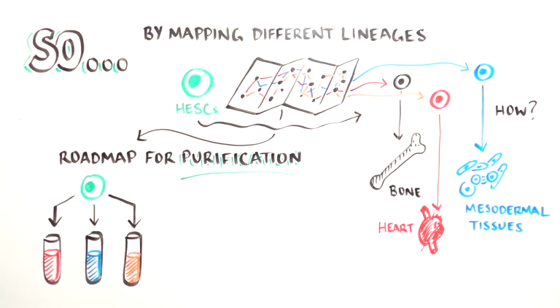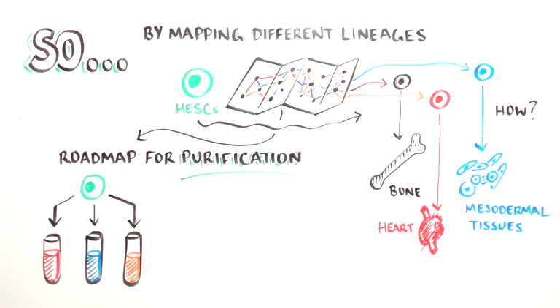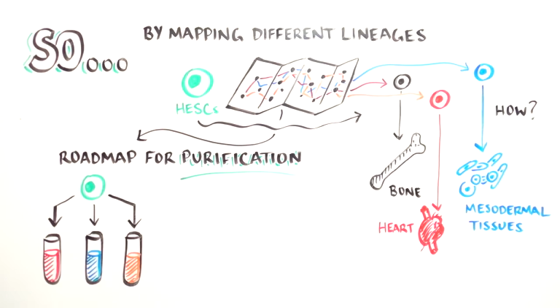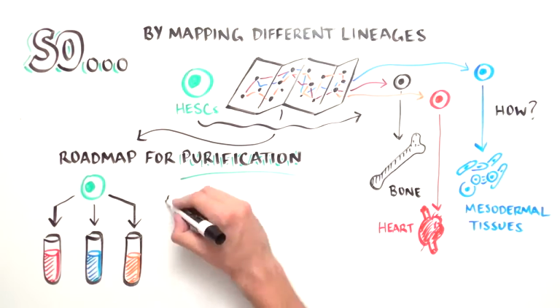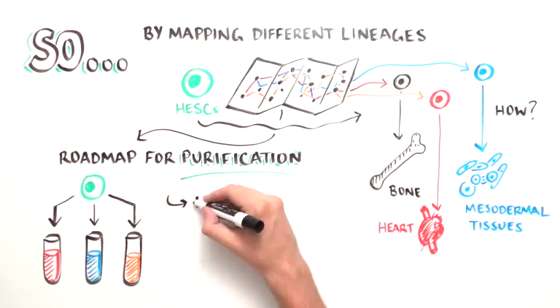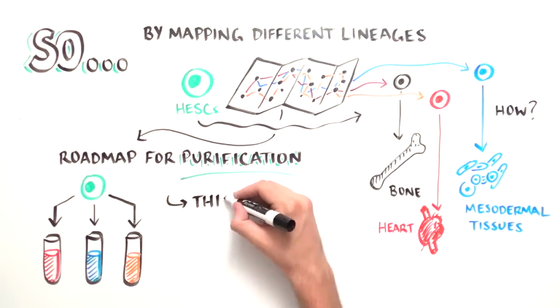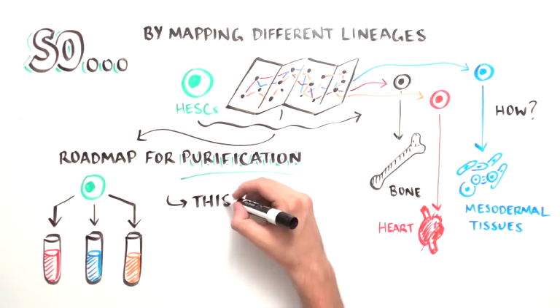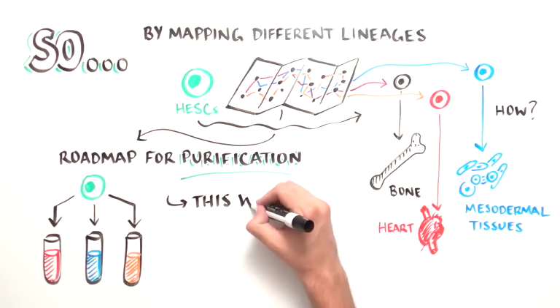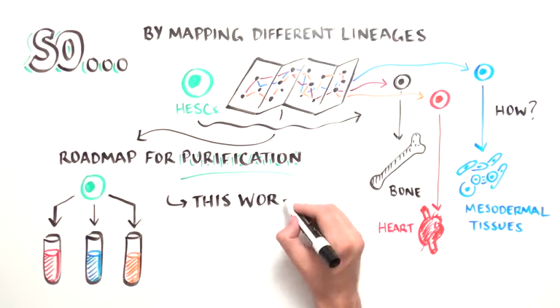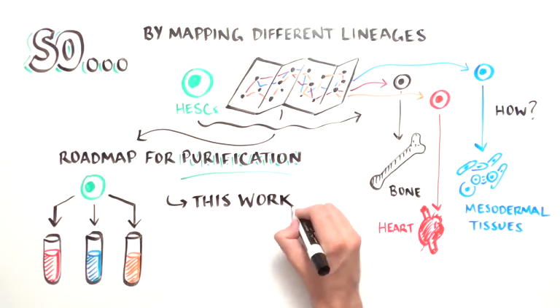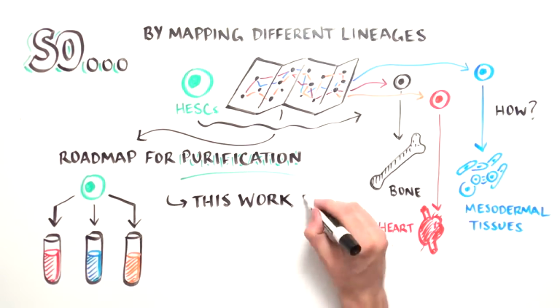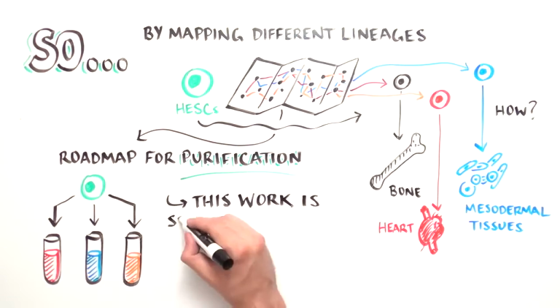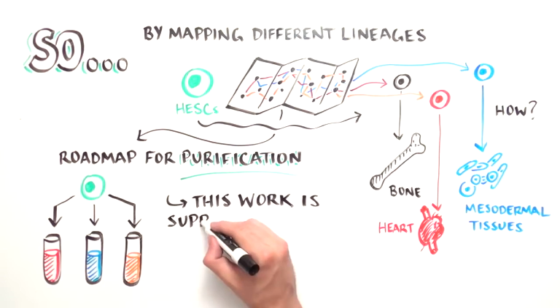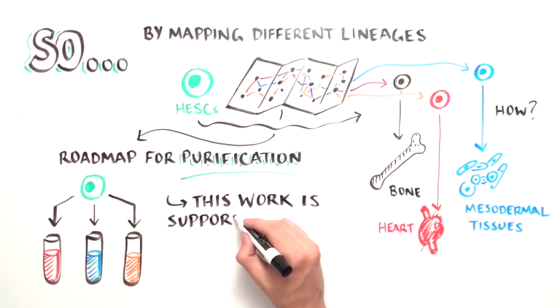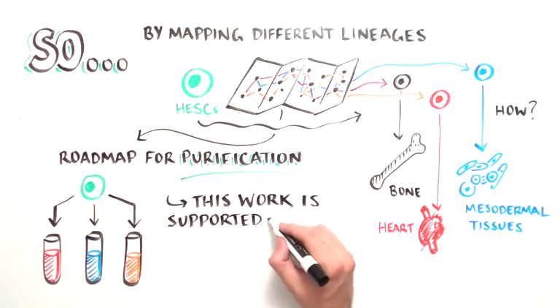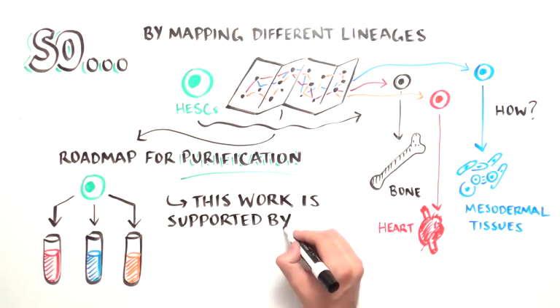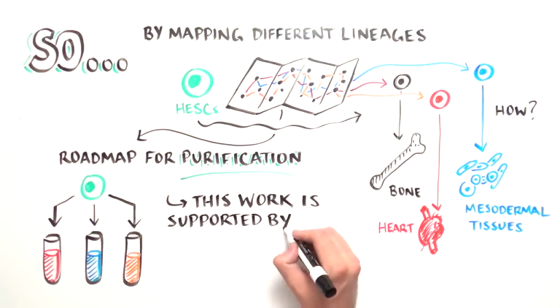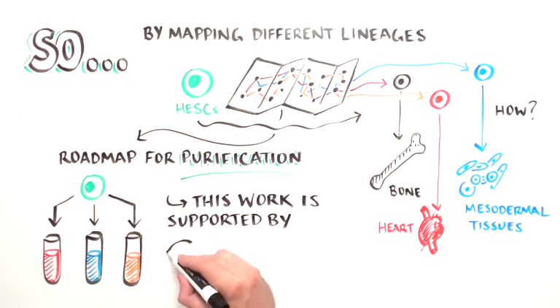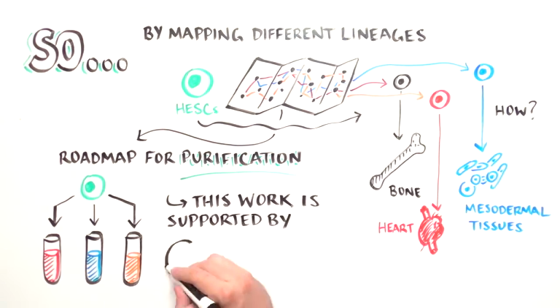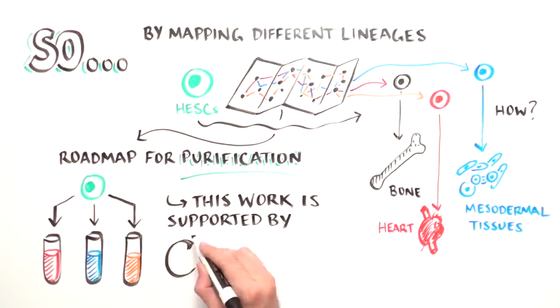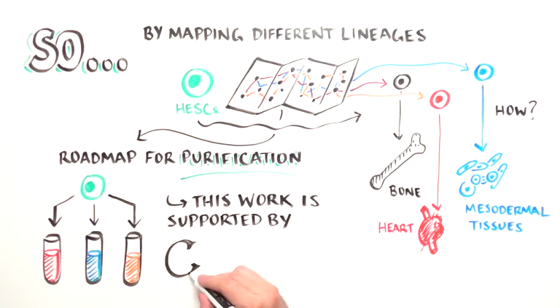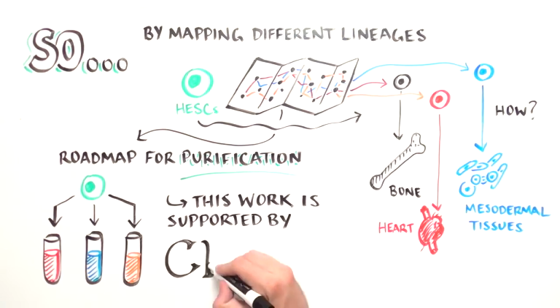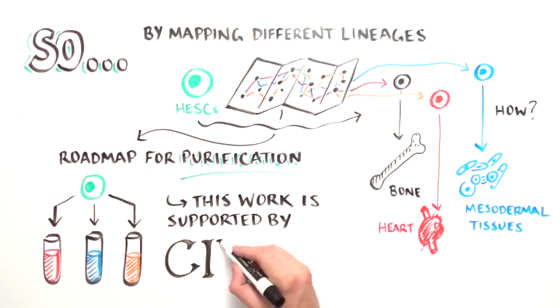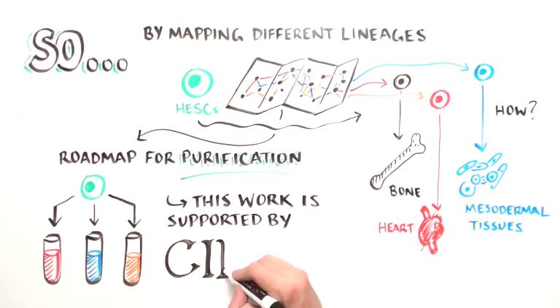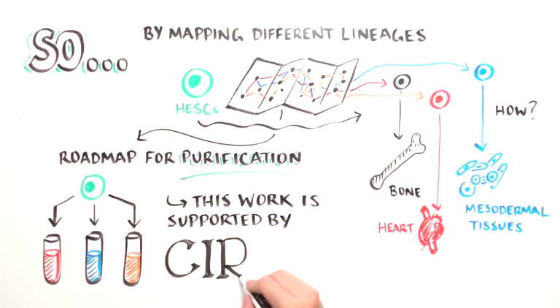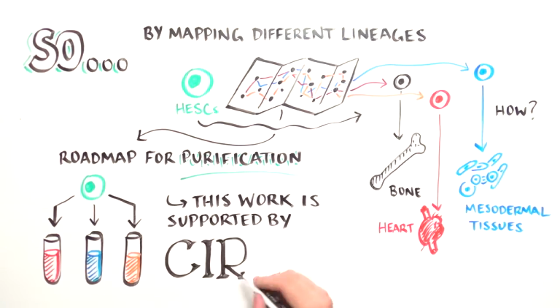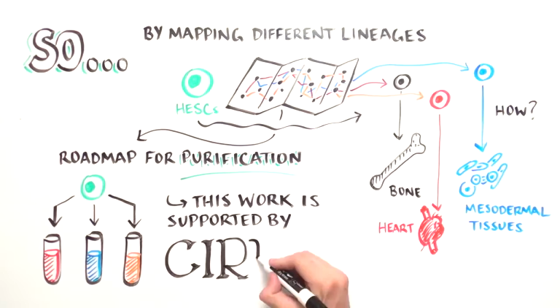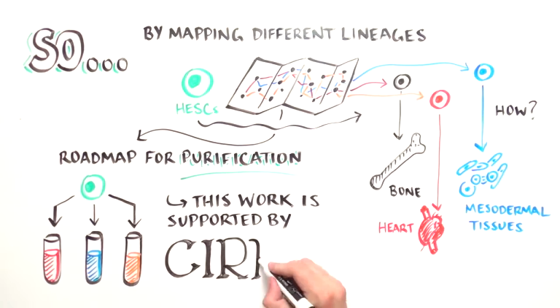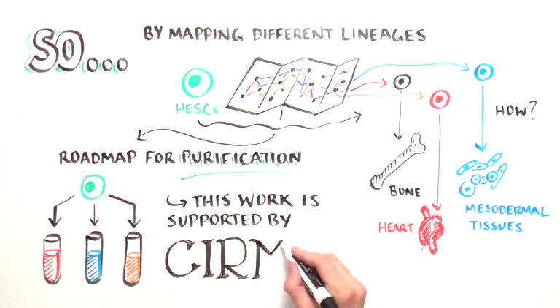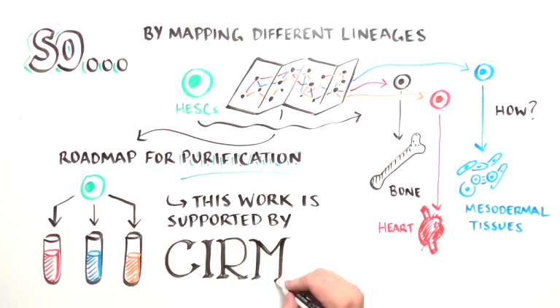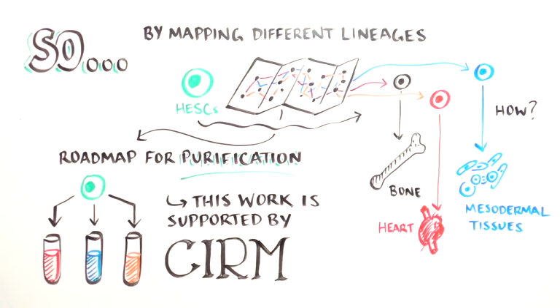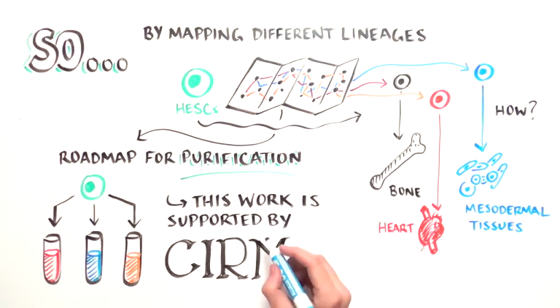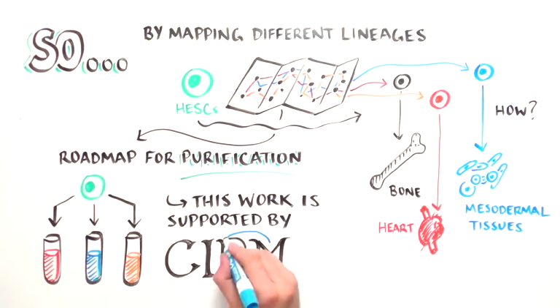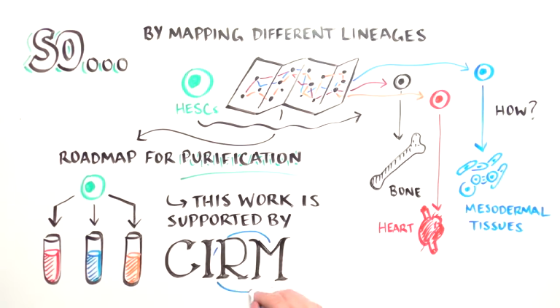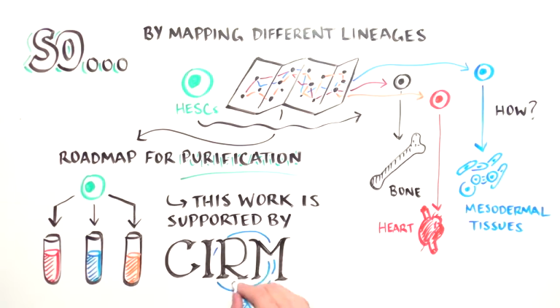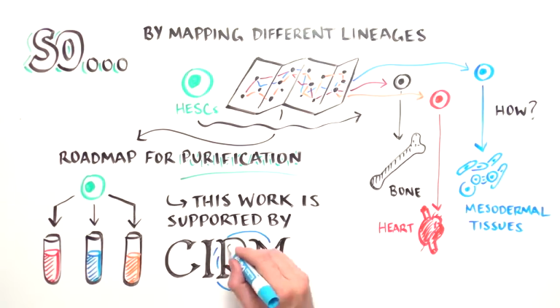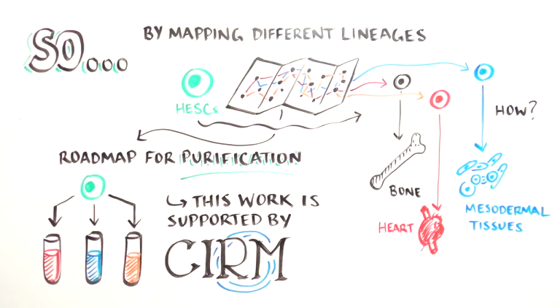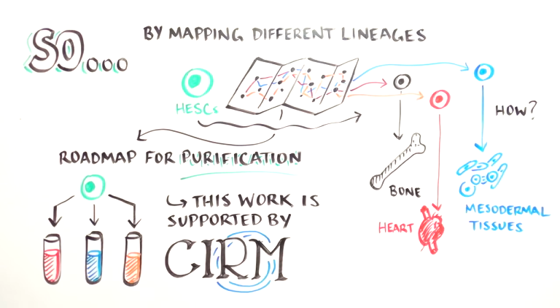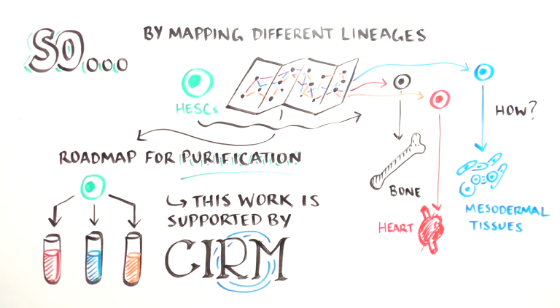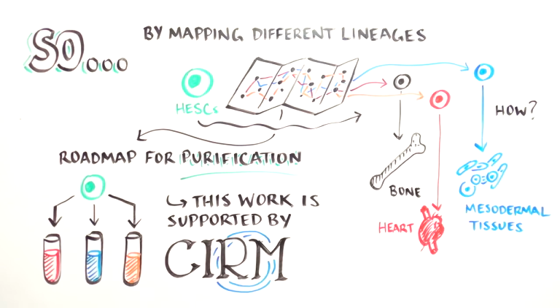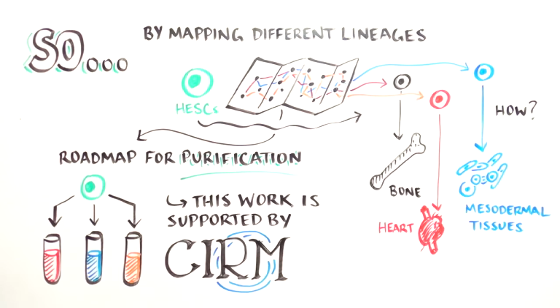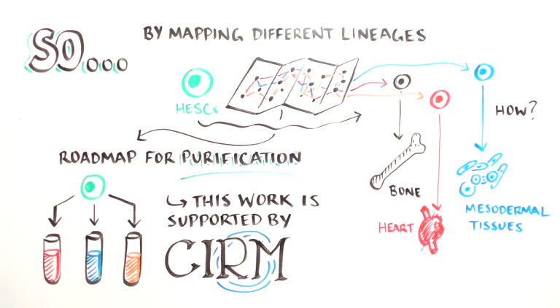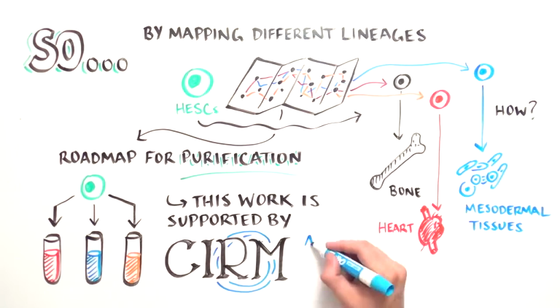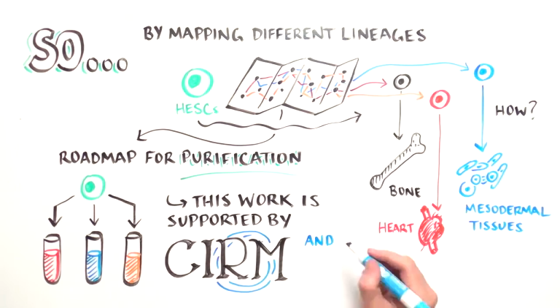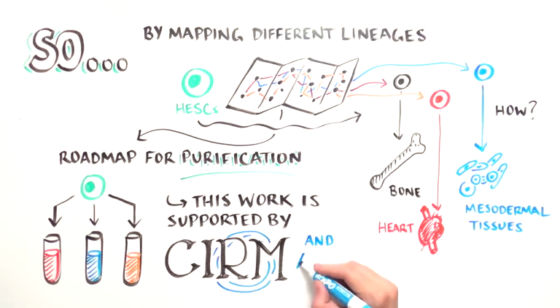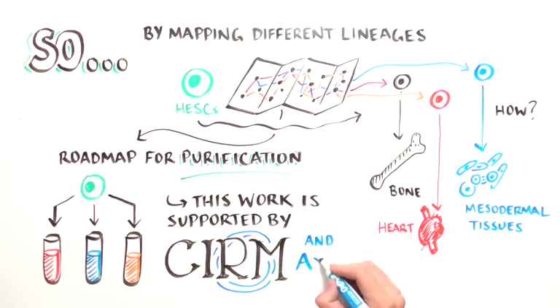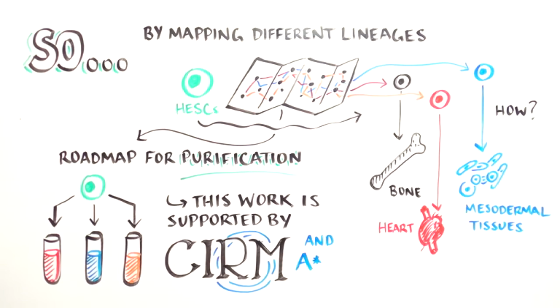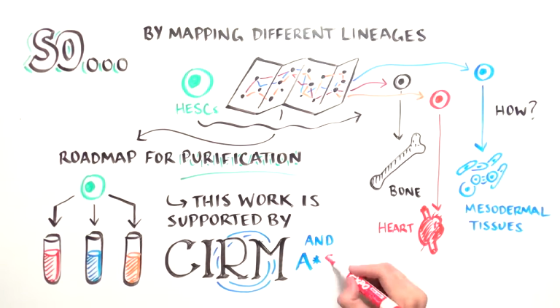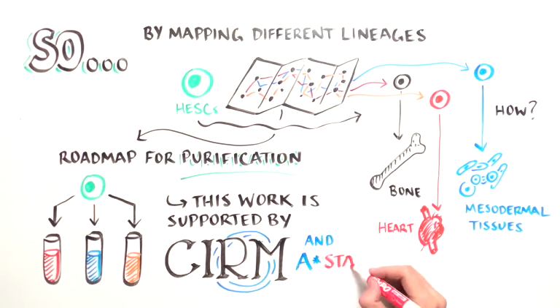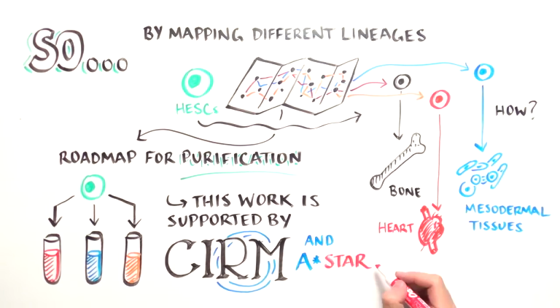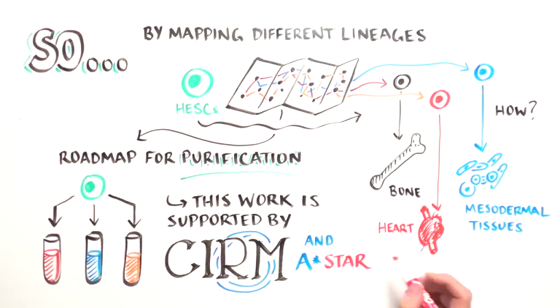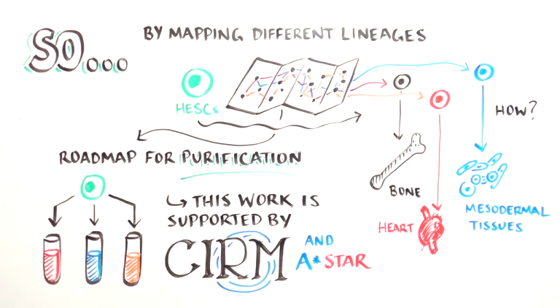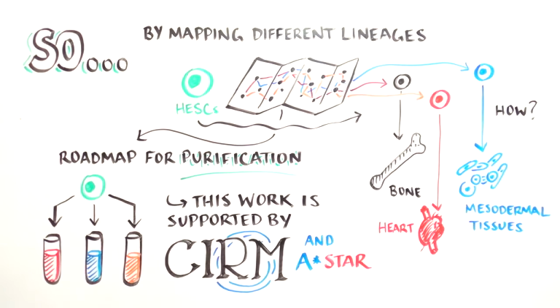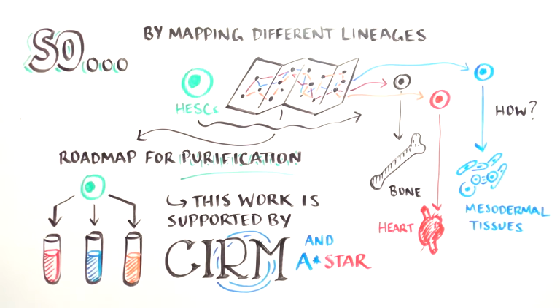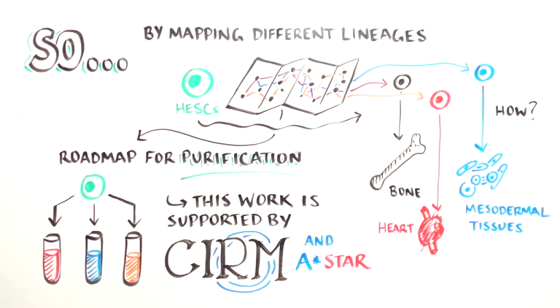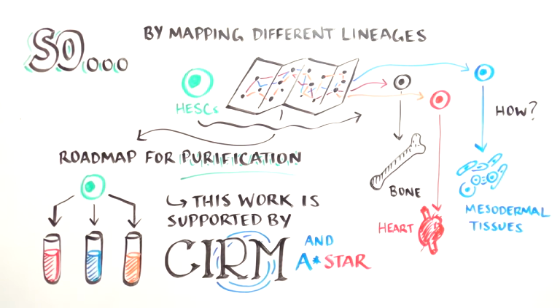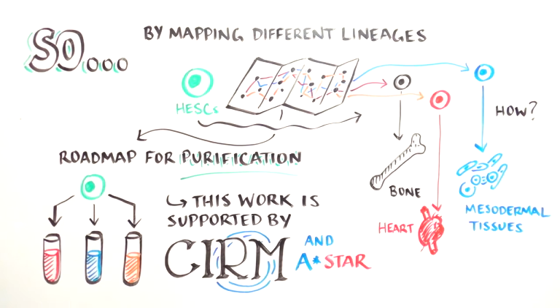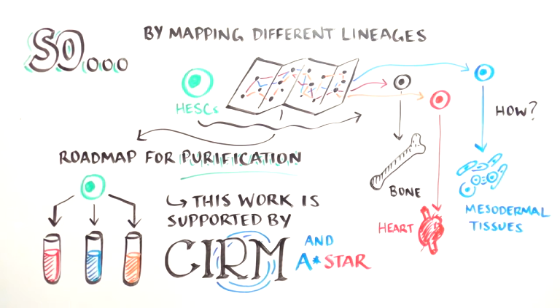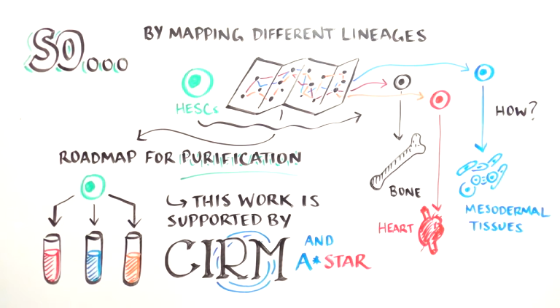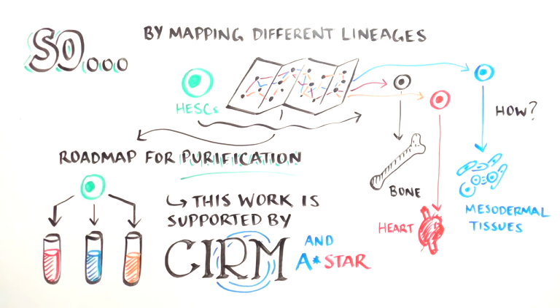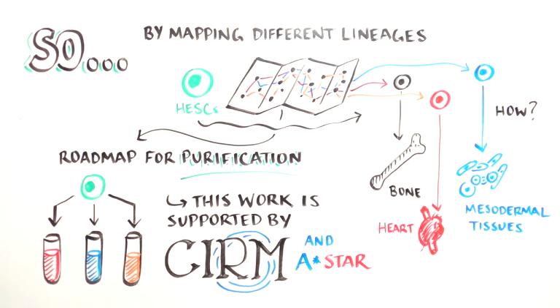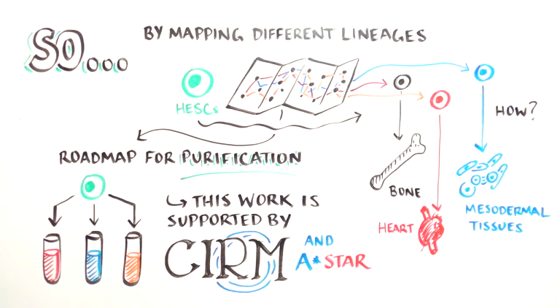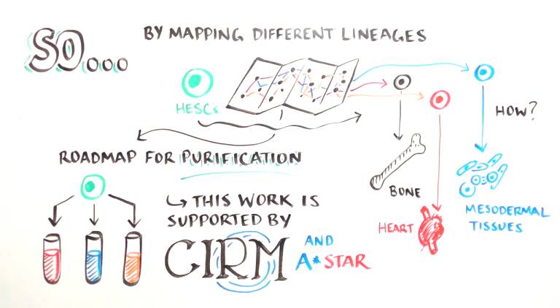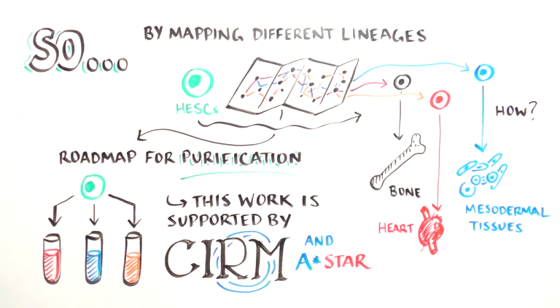This work was supported by the California Institute for Regenerative Medicine, the Singapore Agency for Science, Technology, and Research, and other sources.